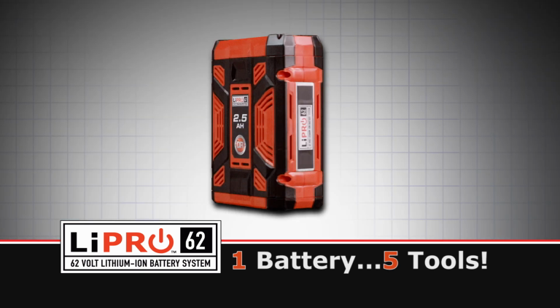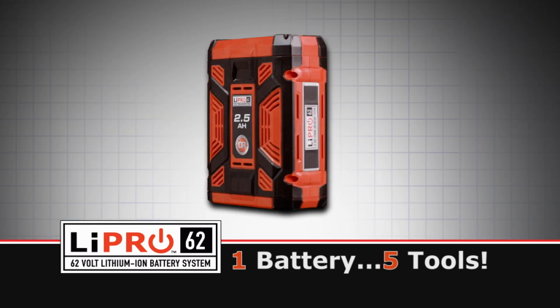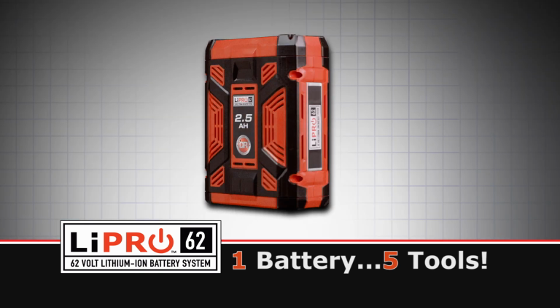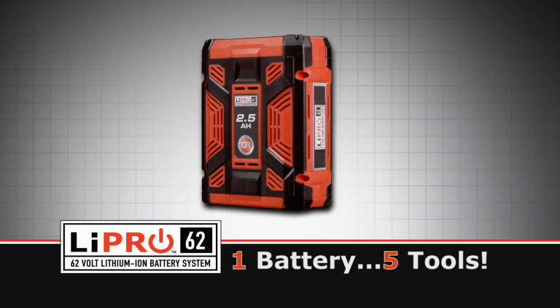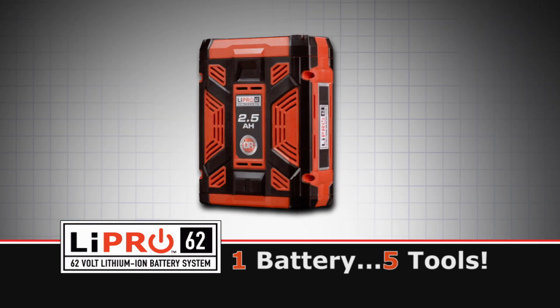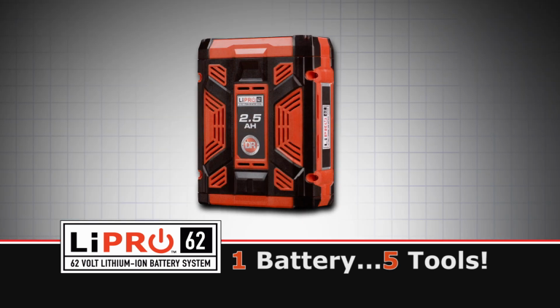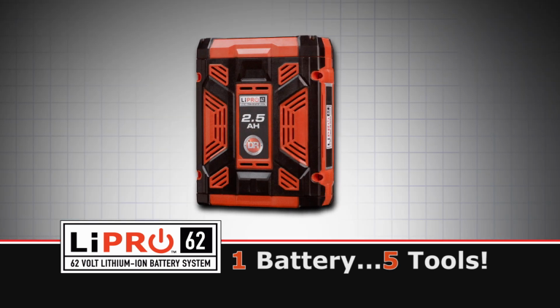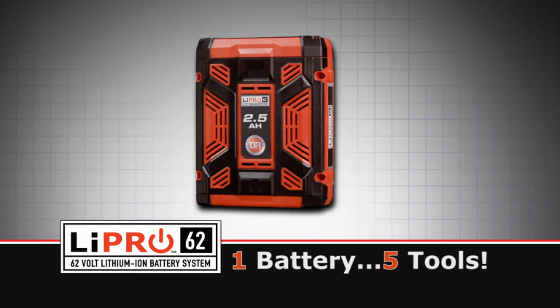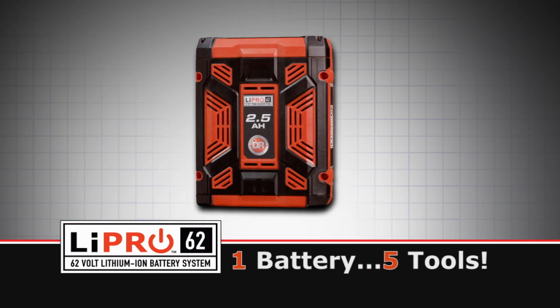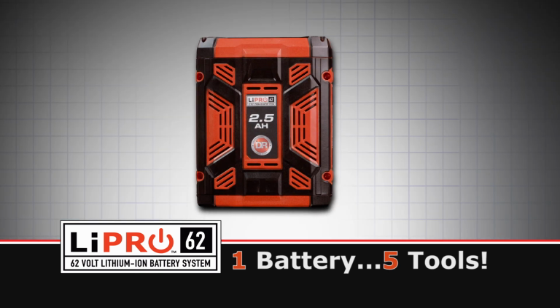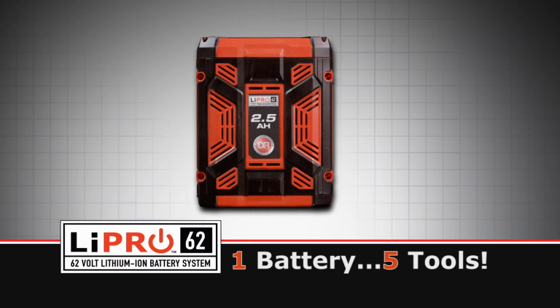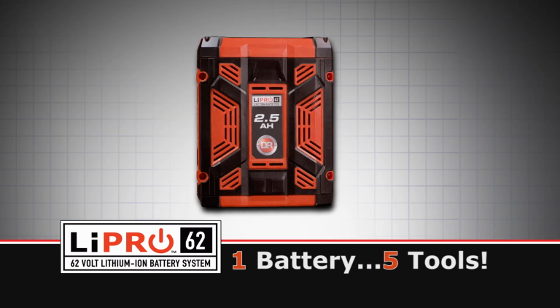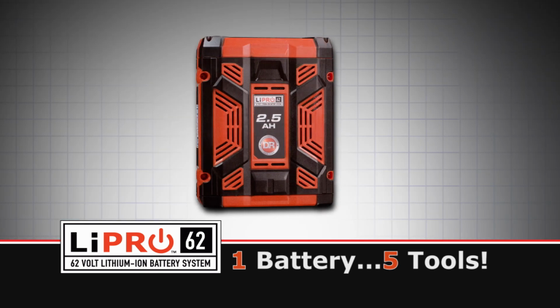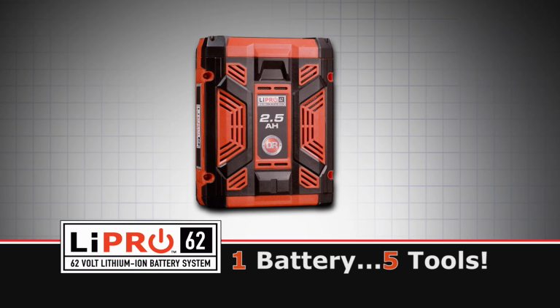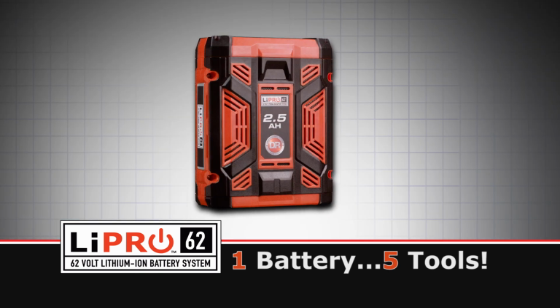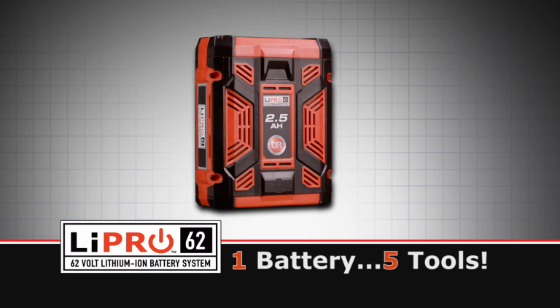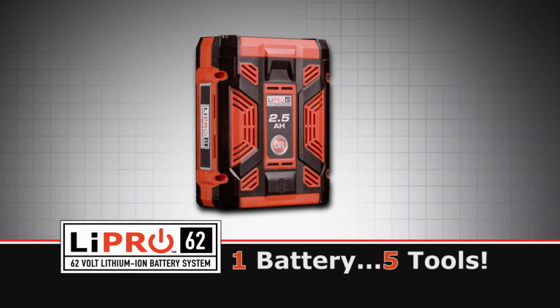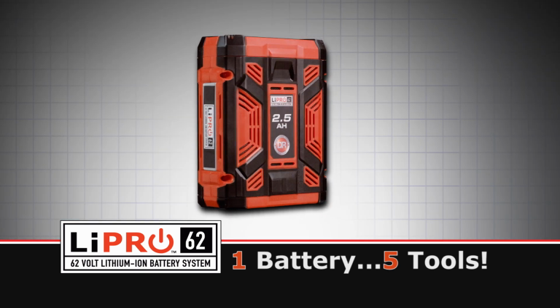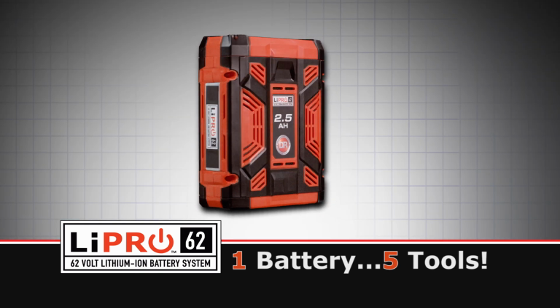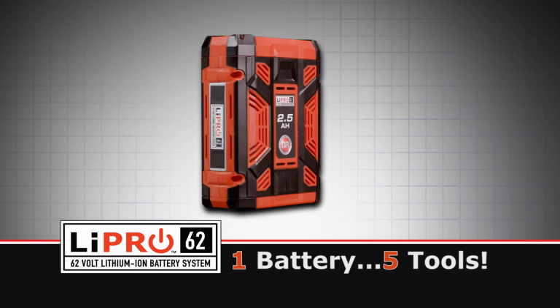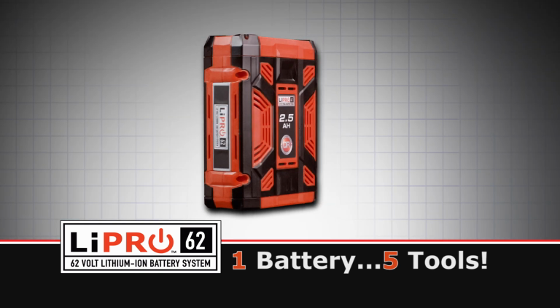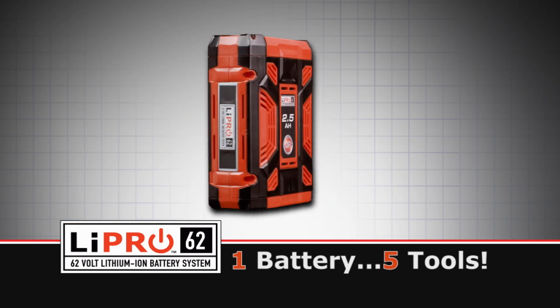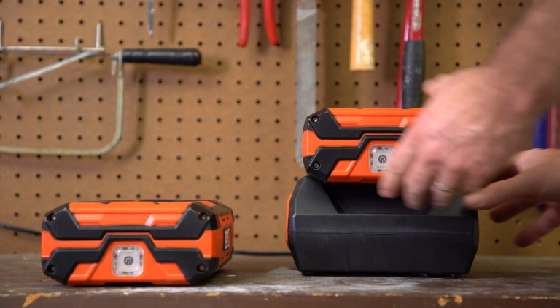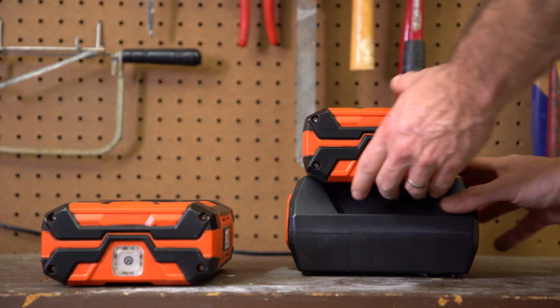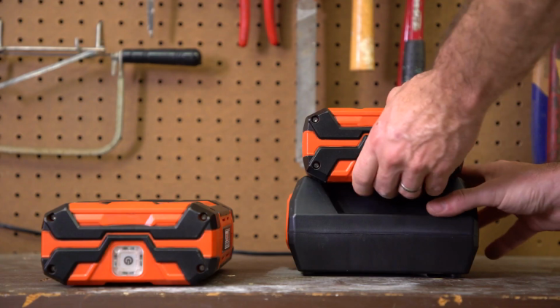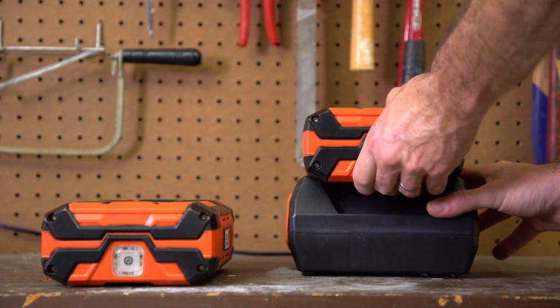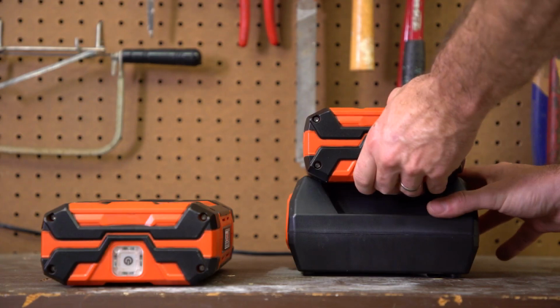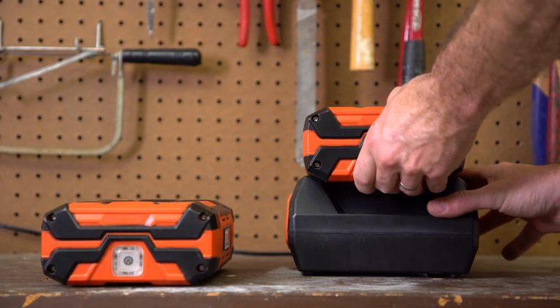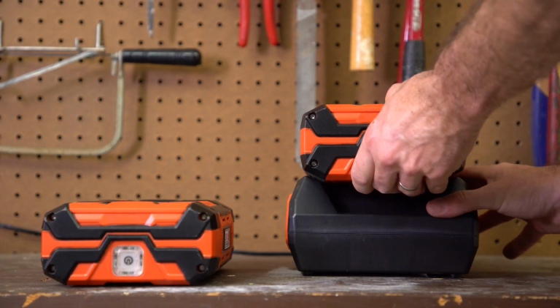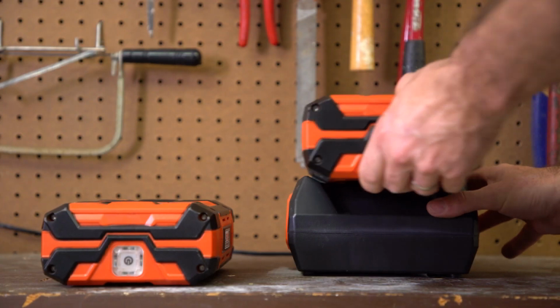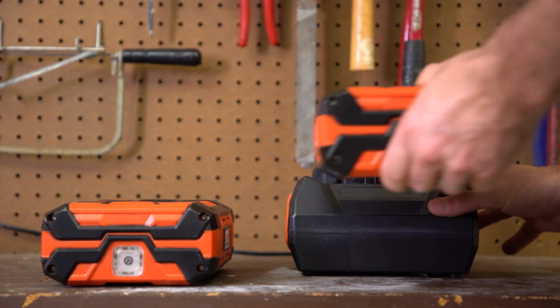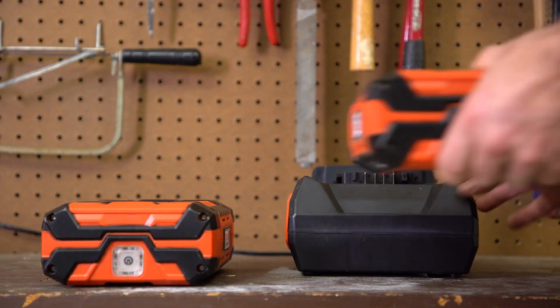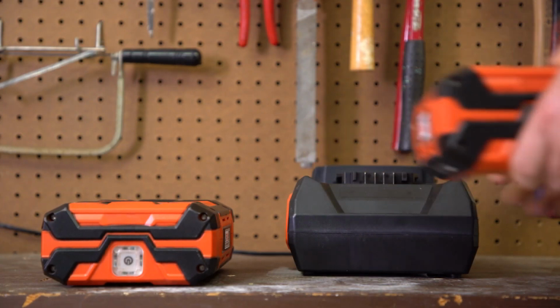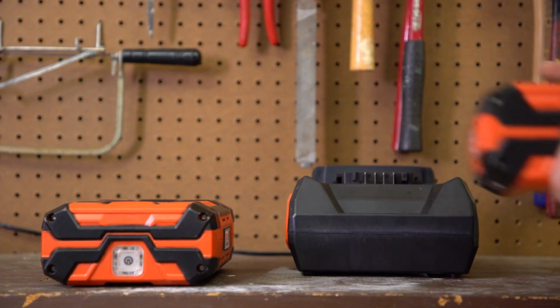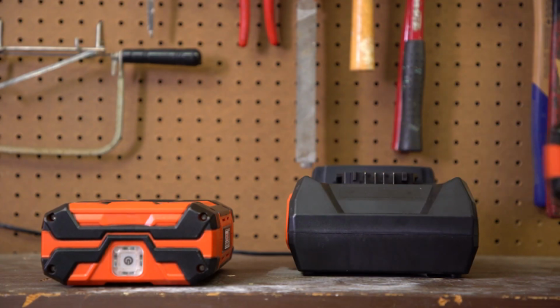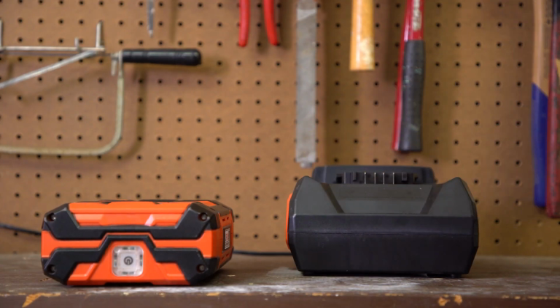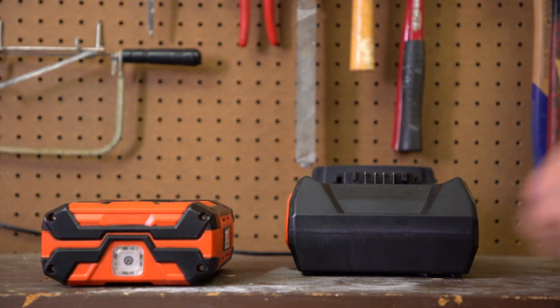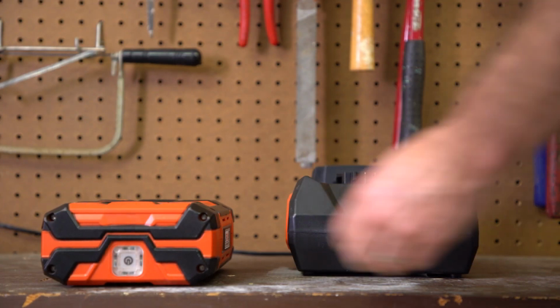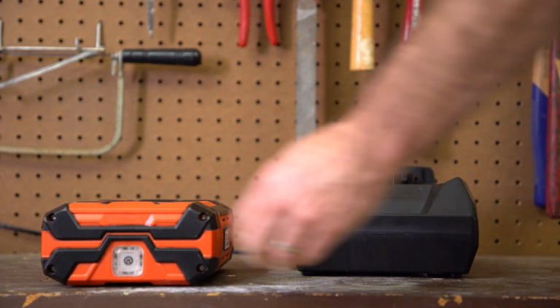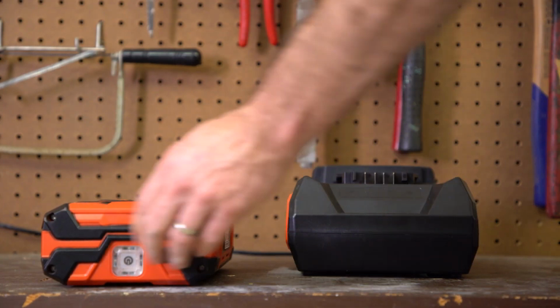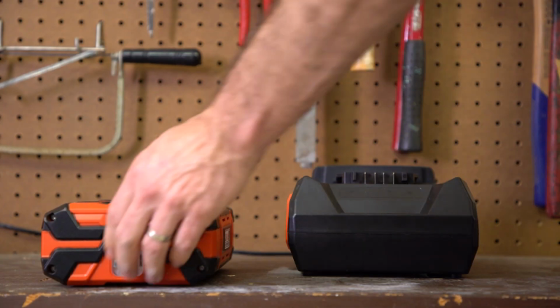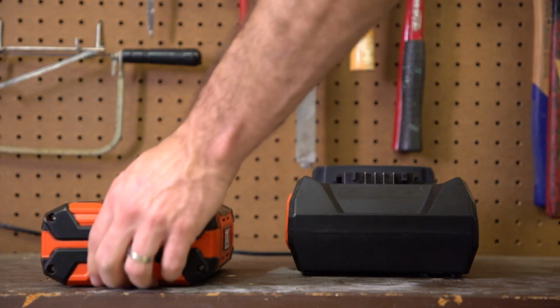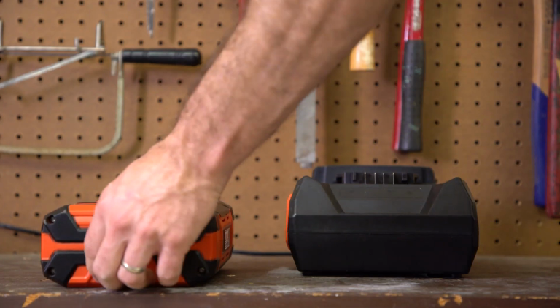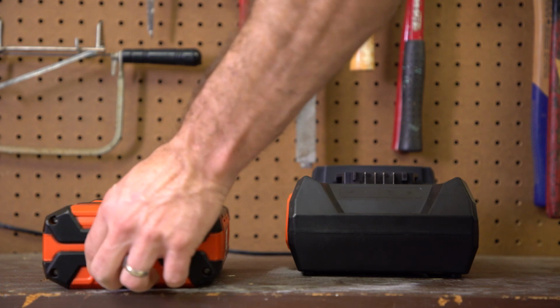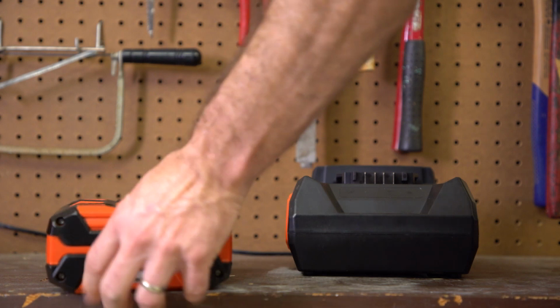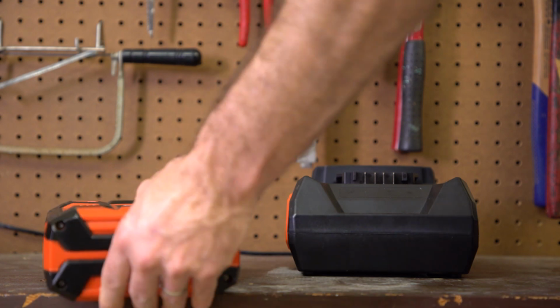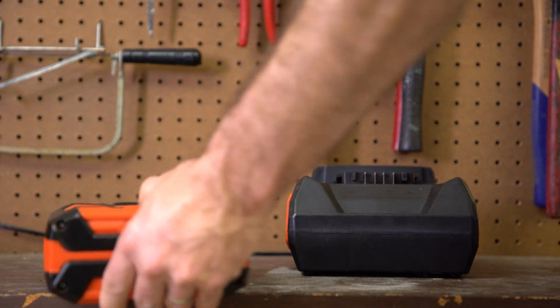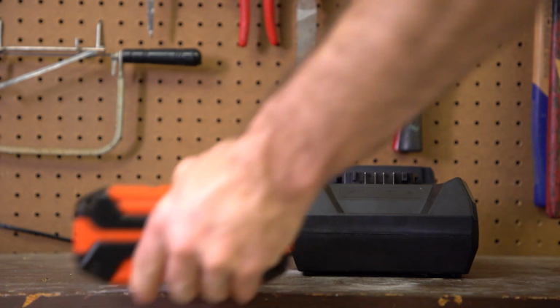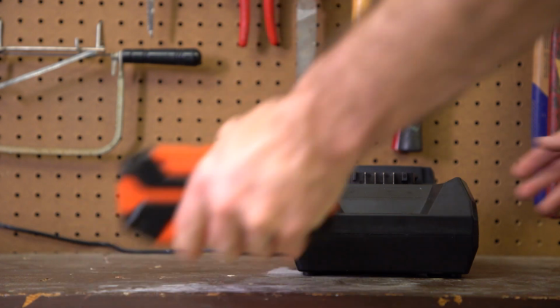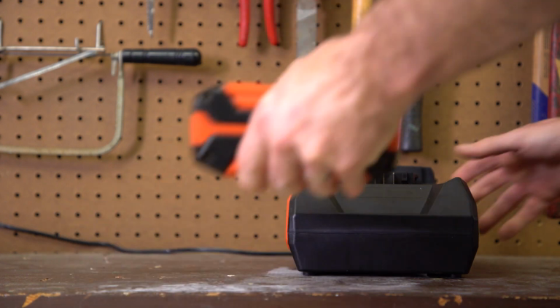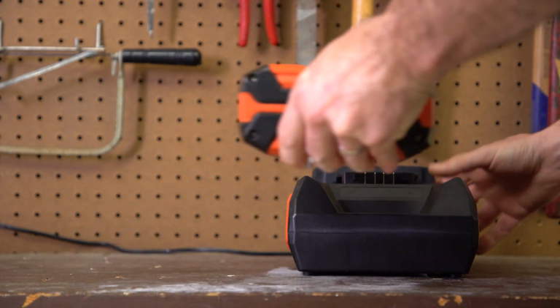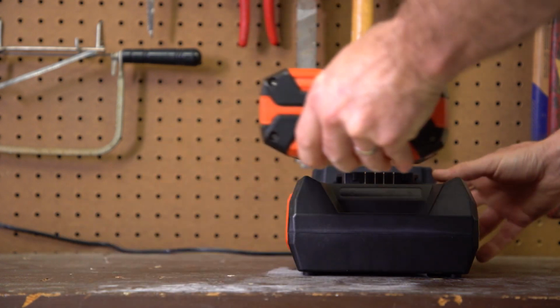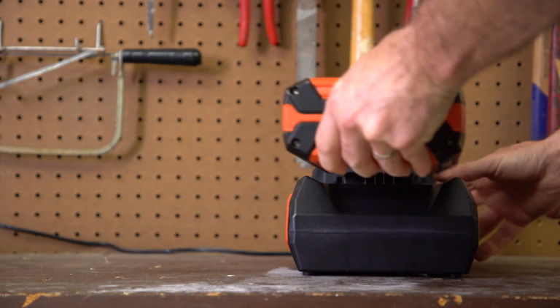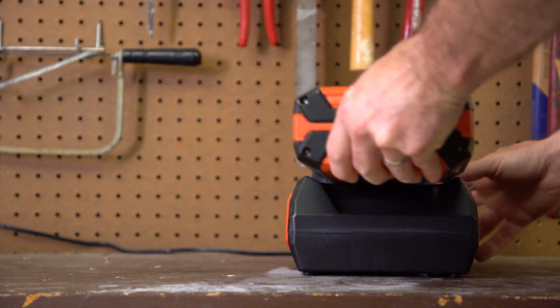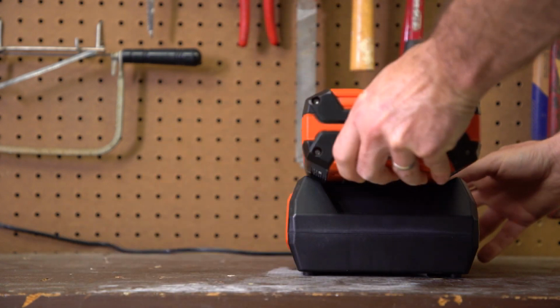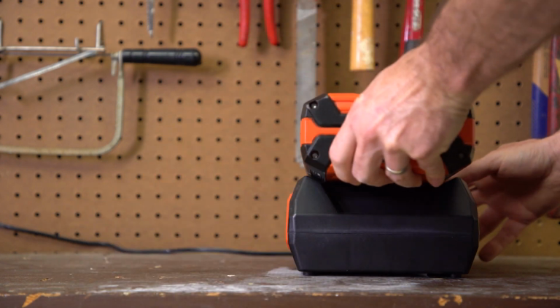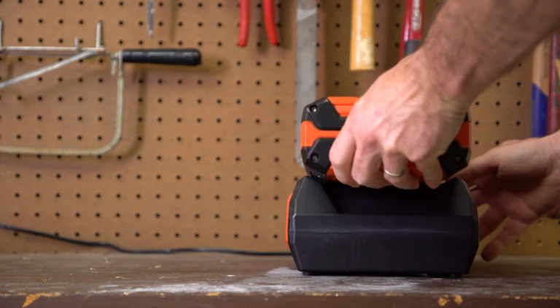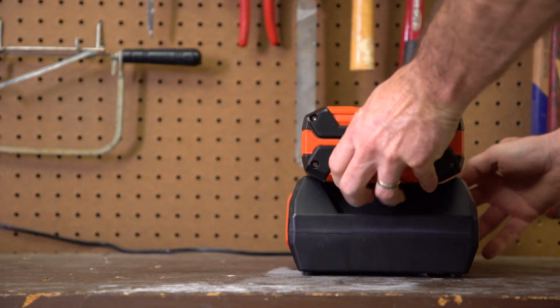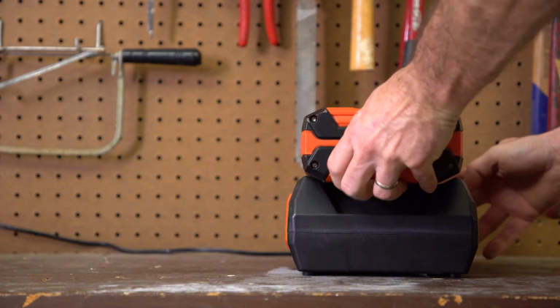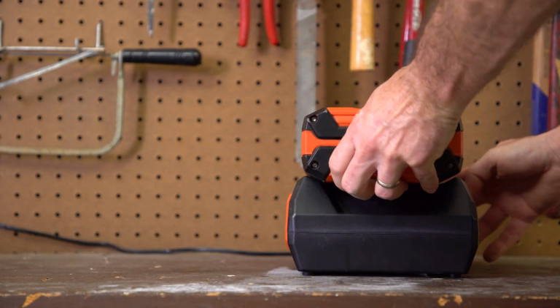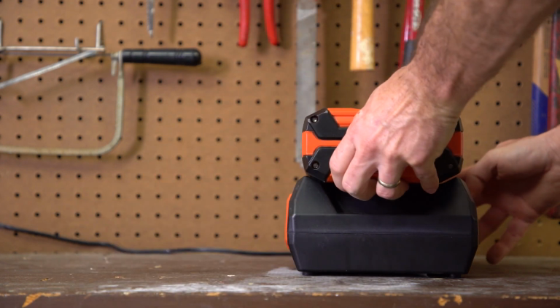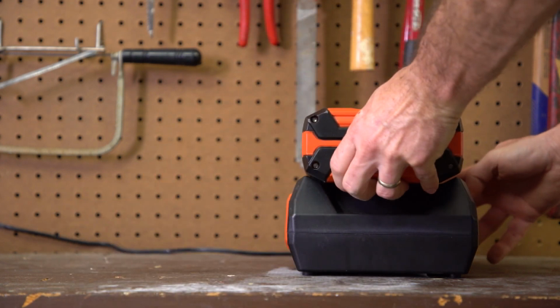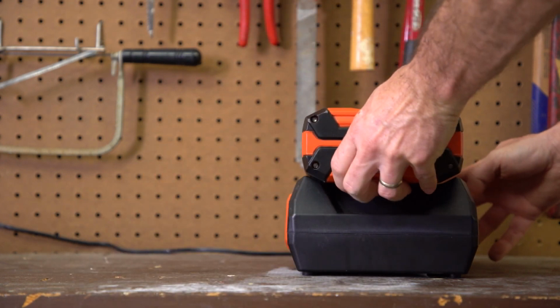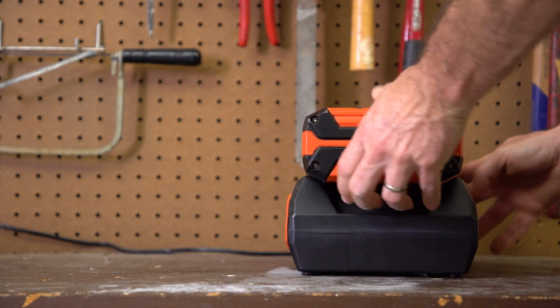Batteries are also sold separately. With an extra battery on hand, you can pop in a freshly charged one and keep working without interruption.